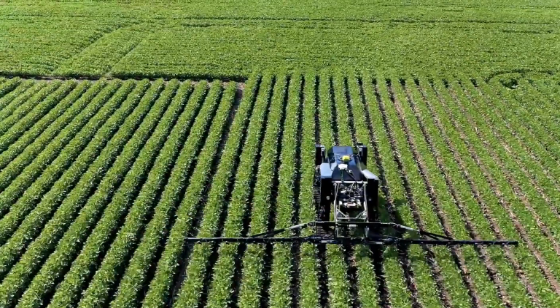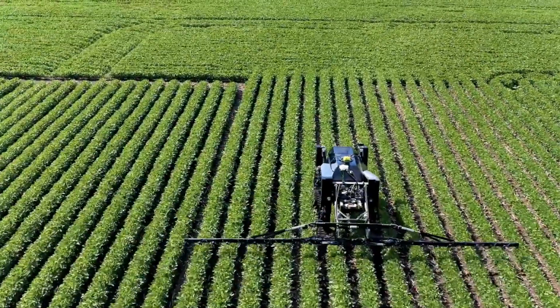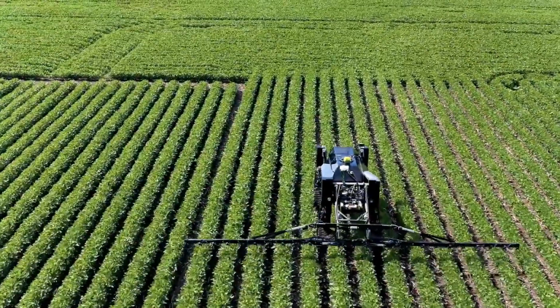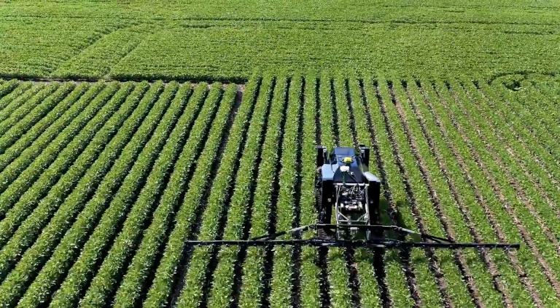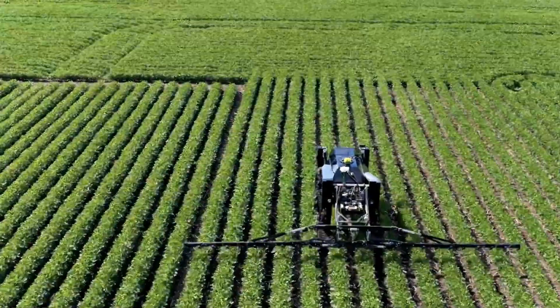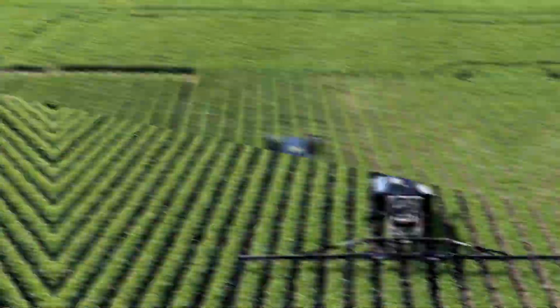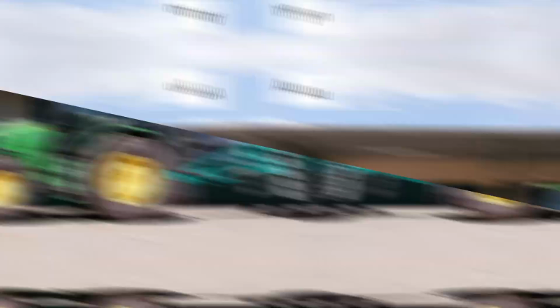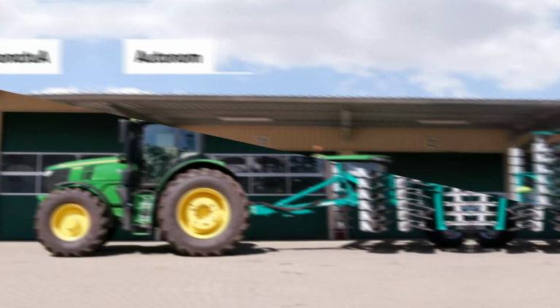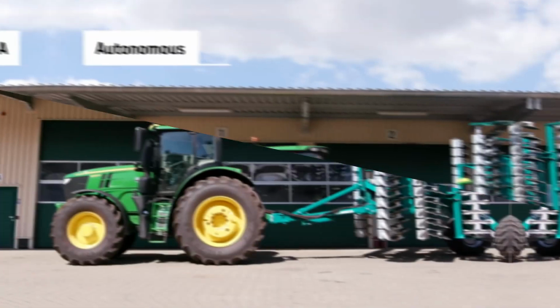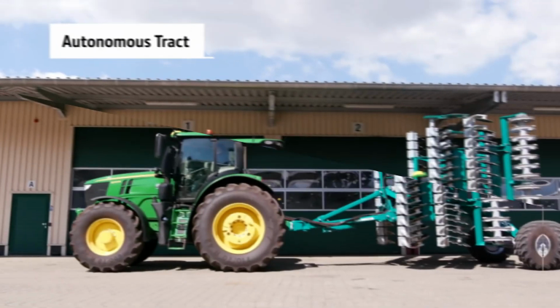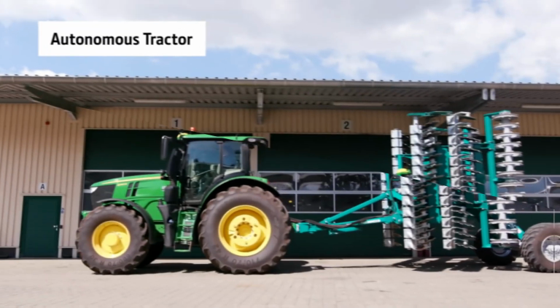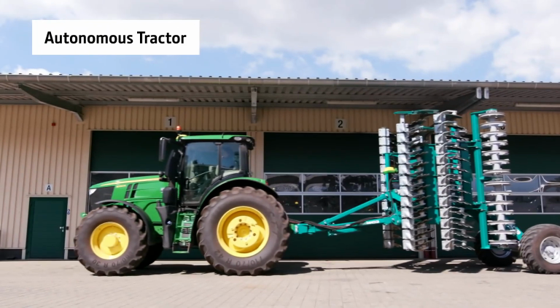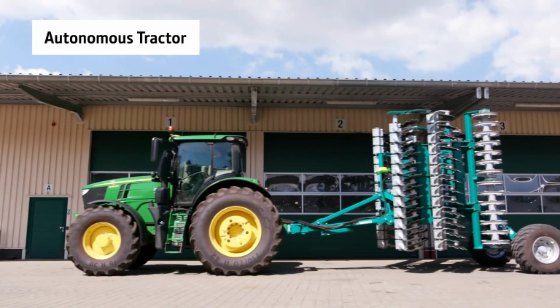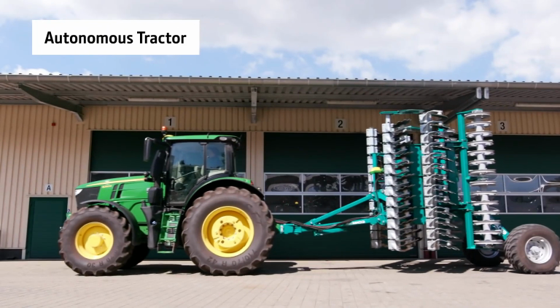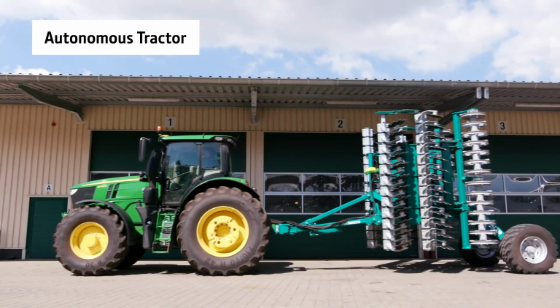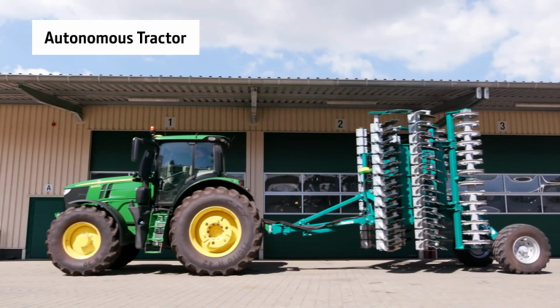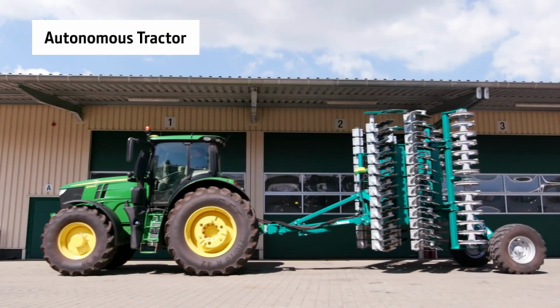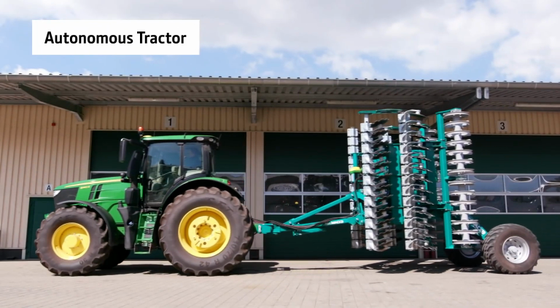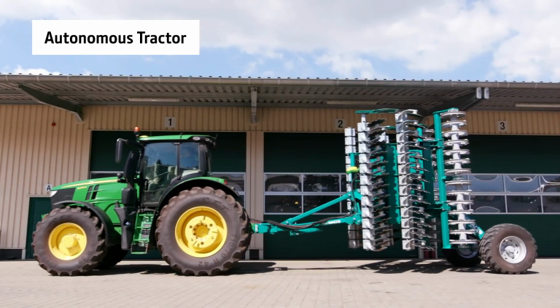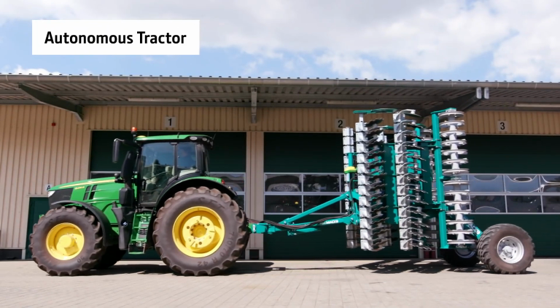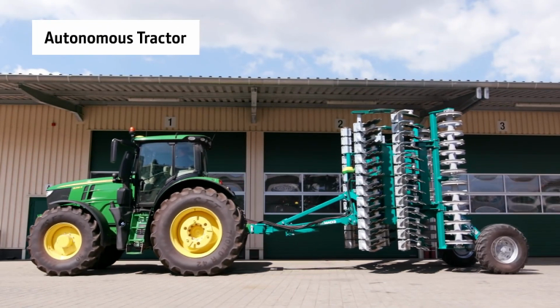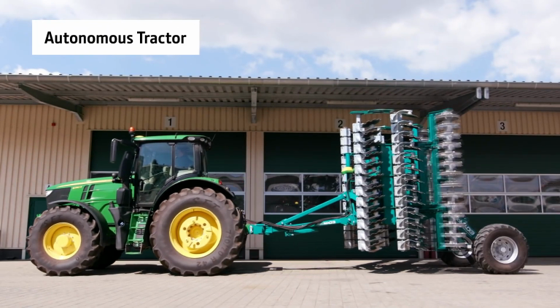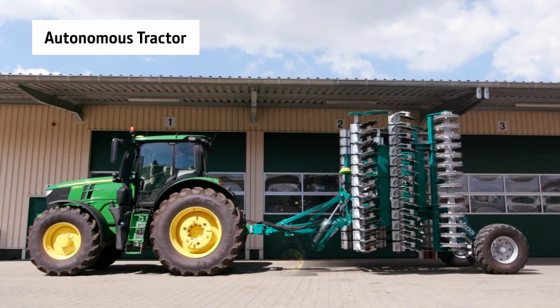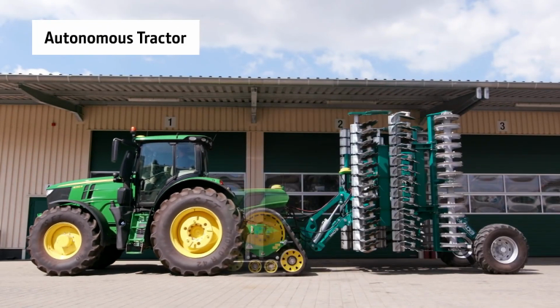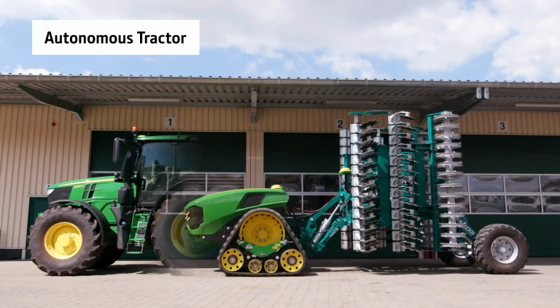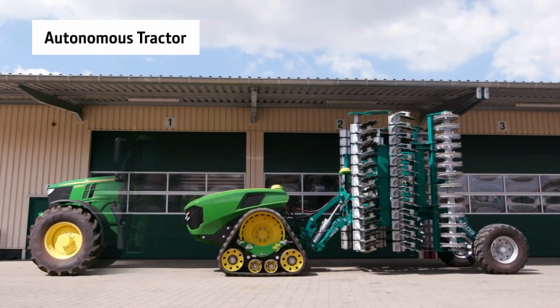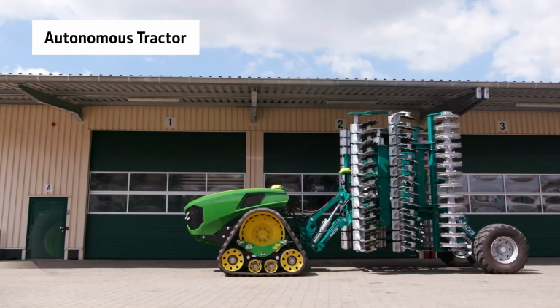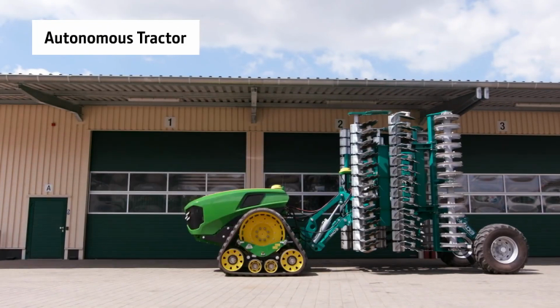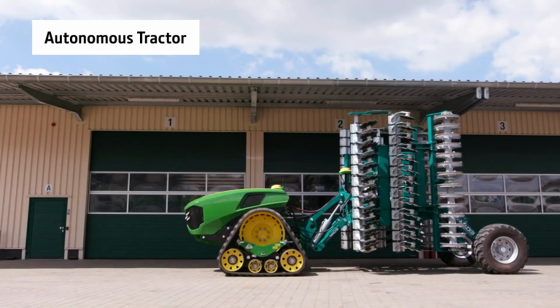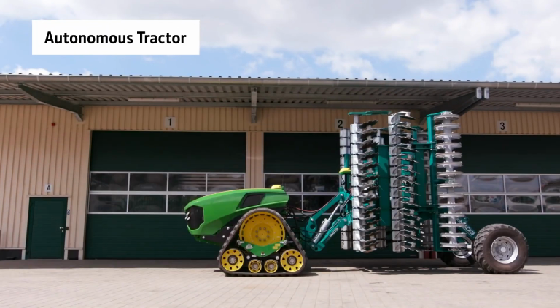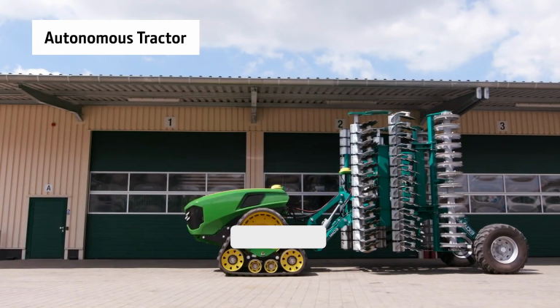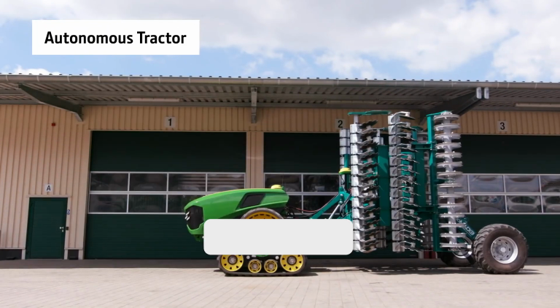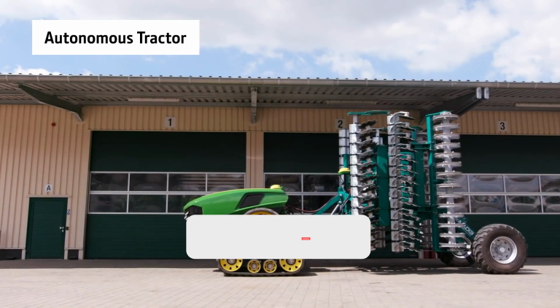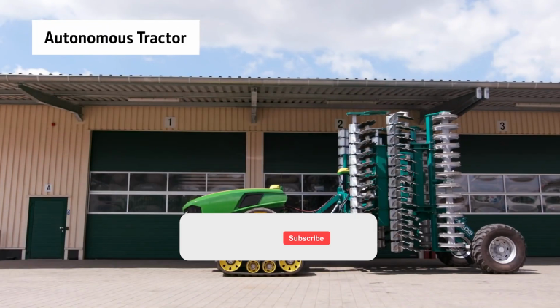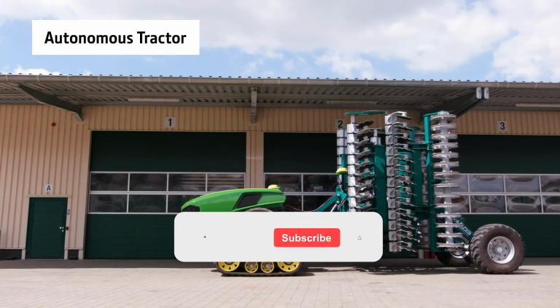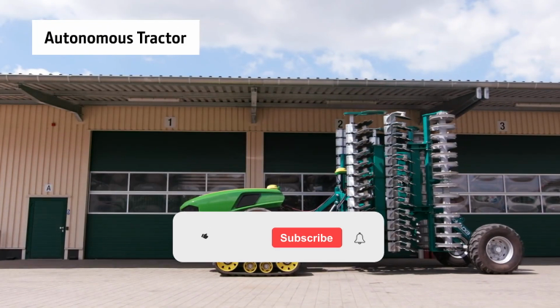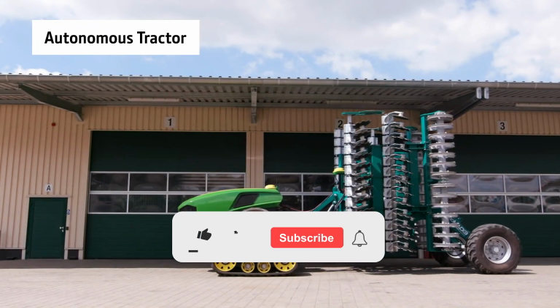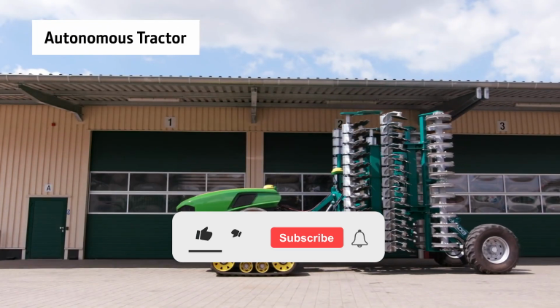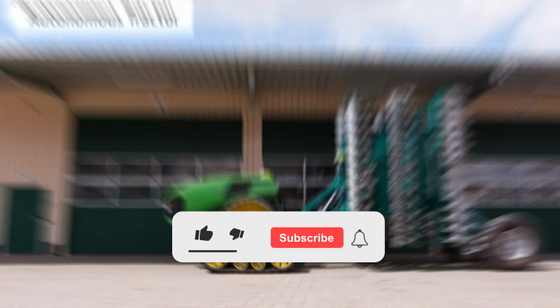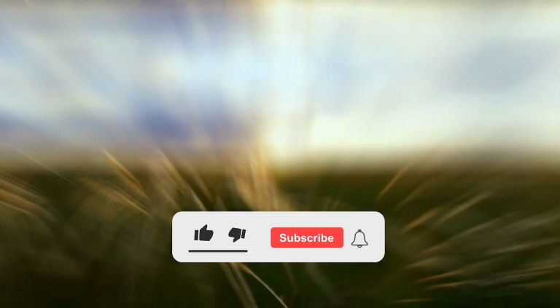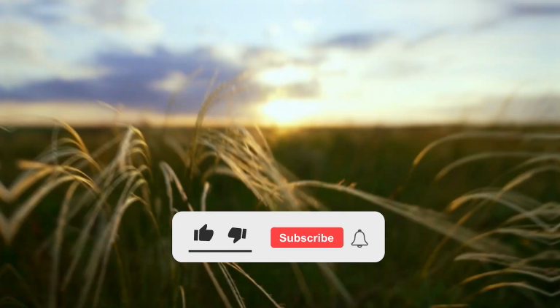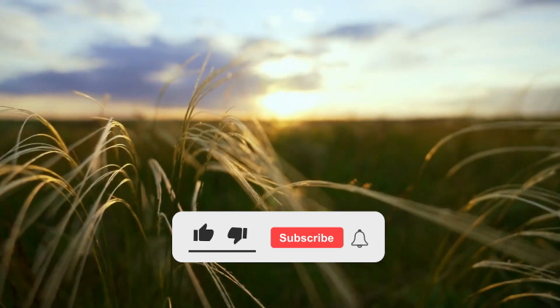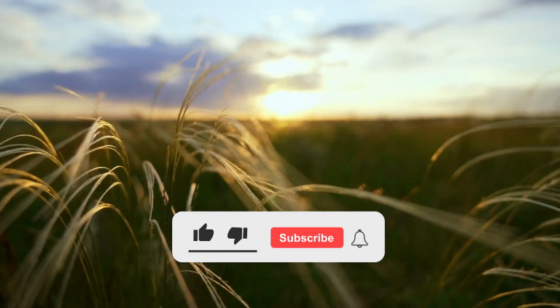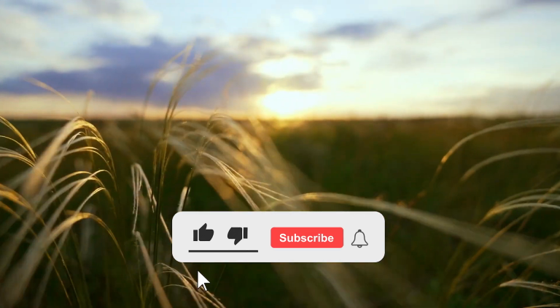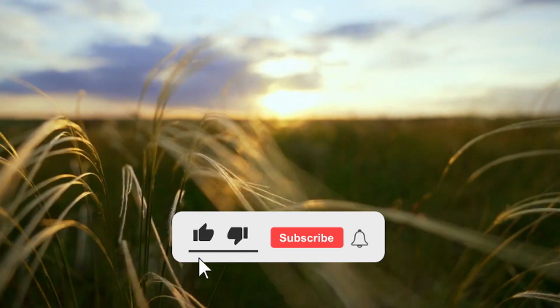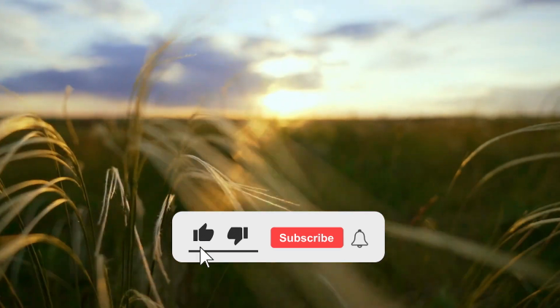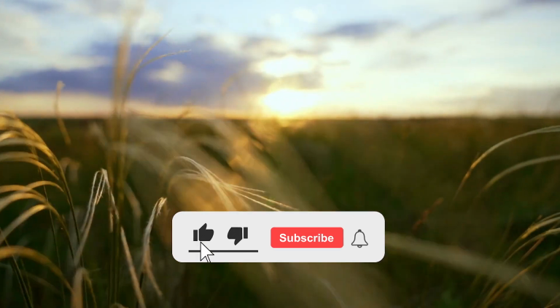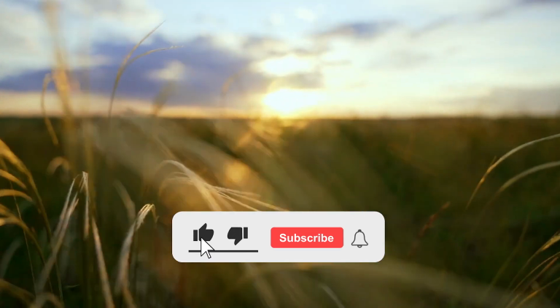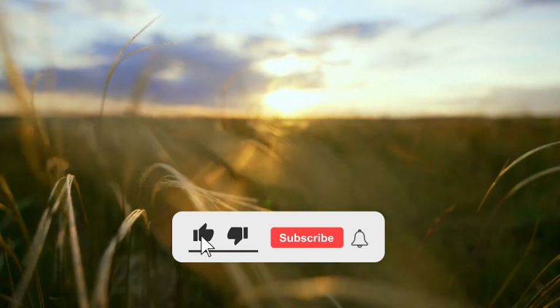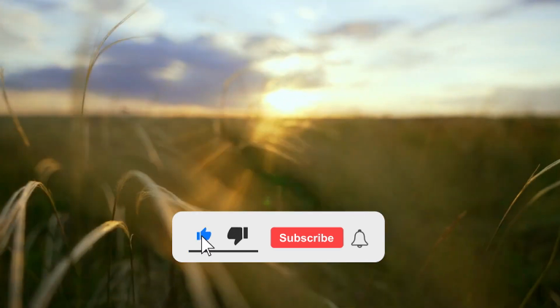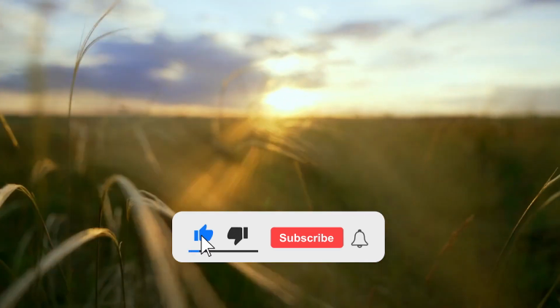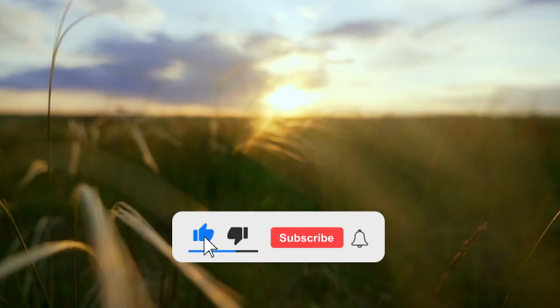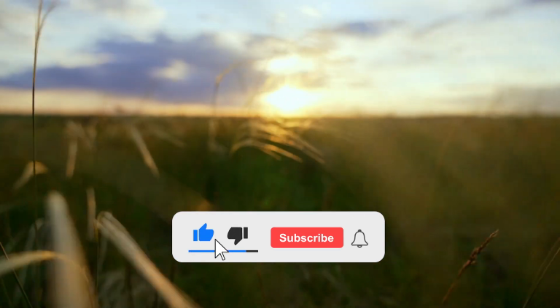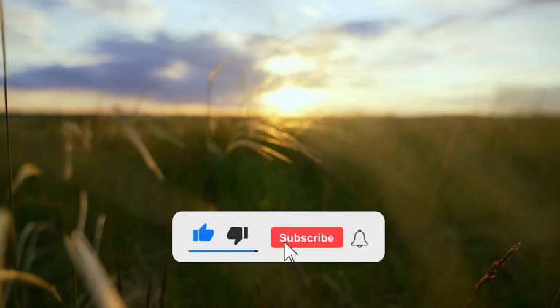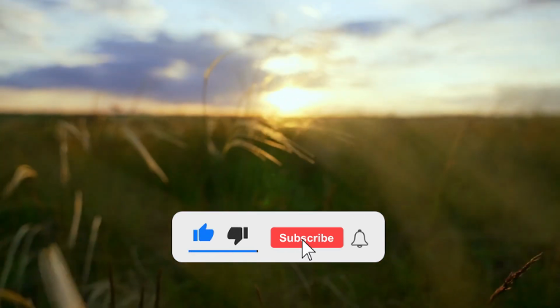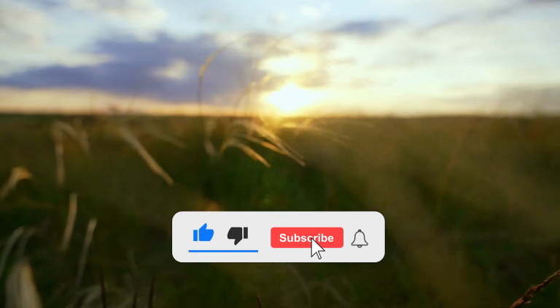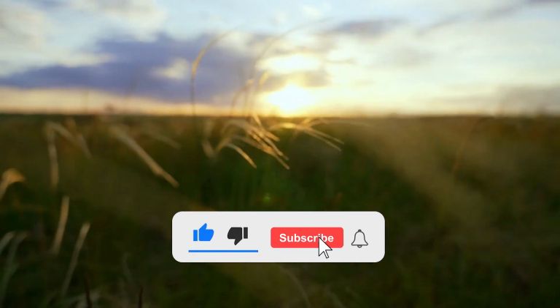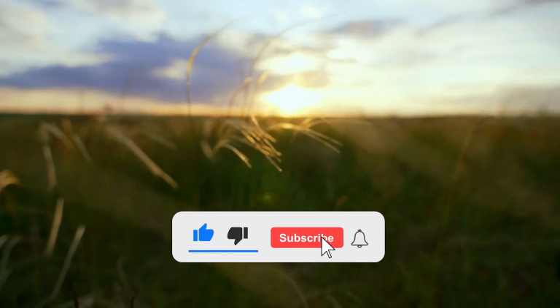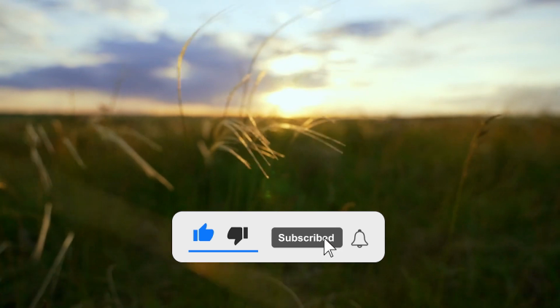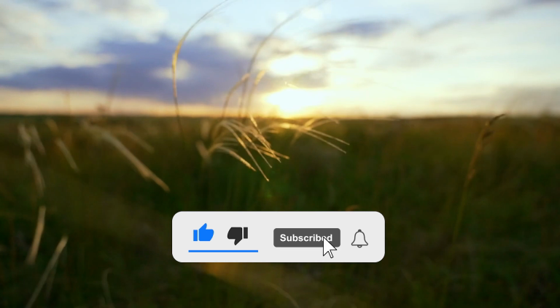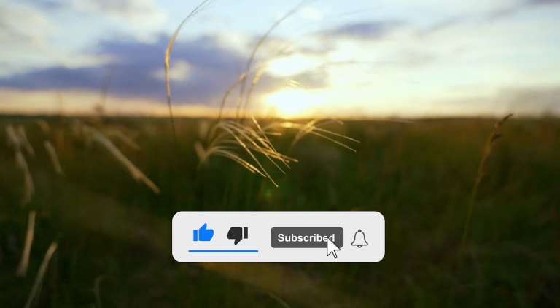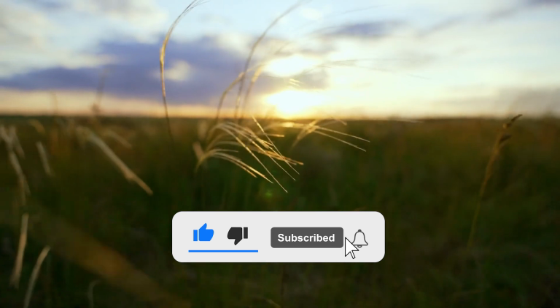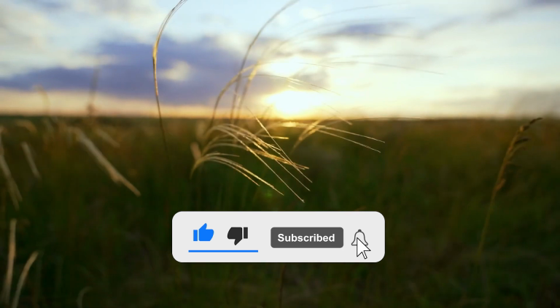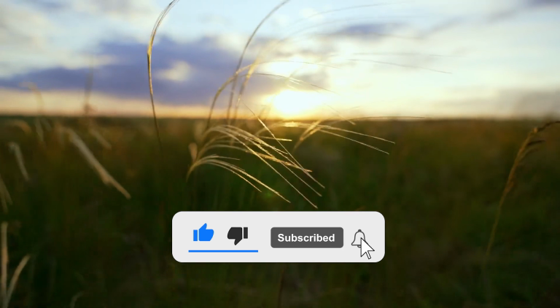What do you think about these machines? Let us know in the comment section. Remember to subscribe to our channel if you found this content valuable.